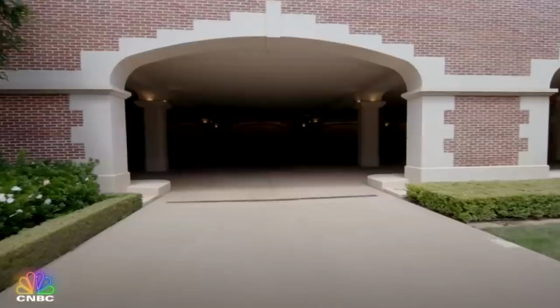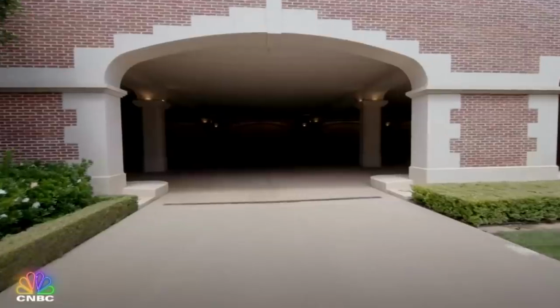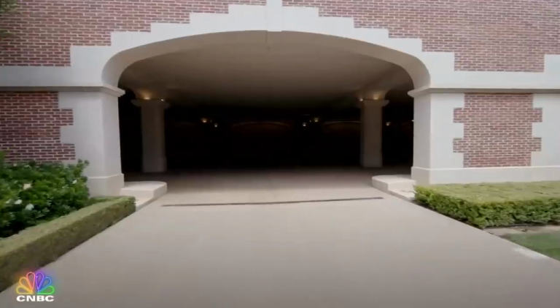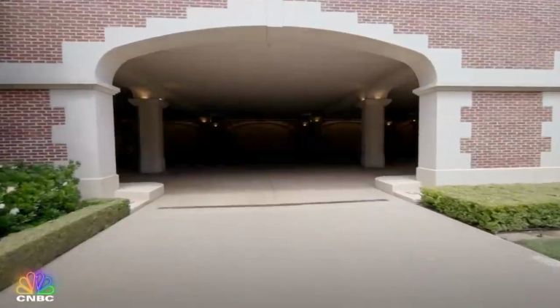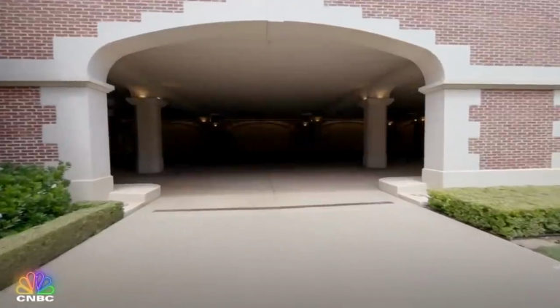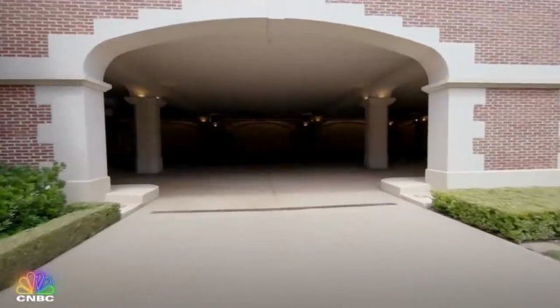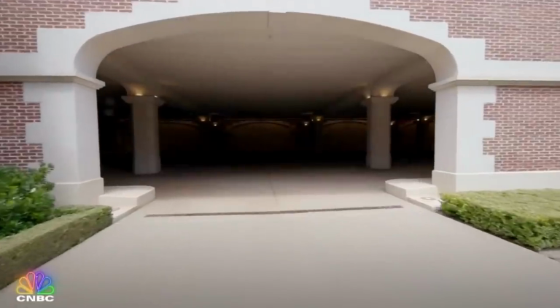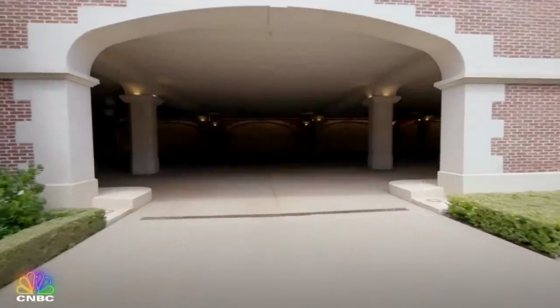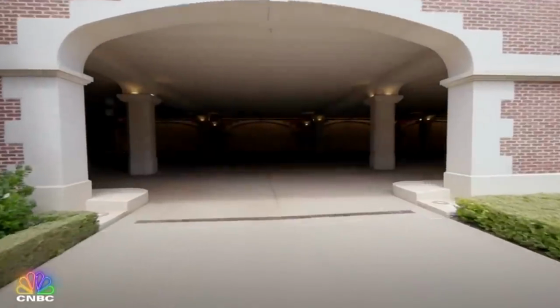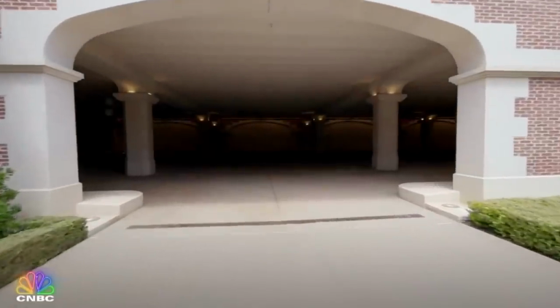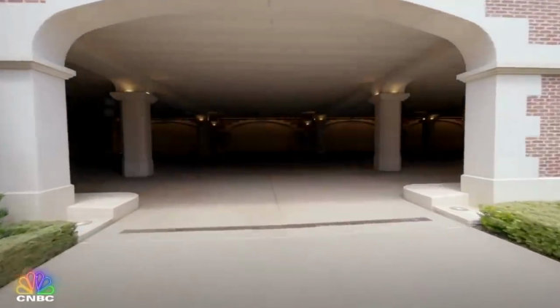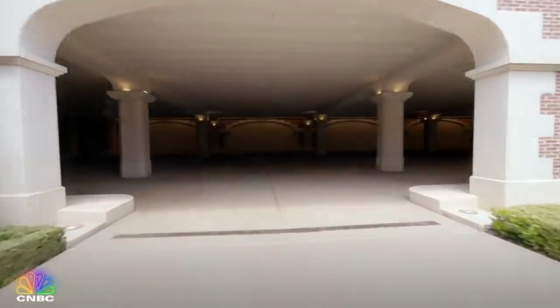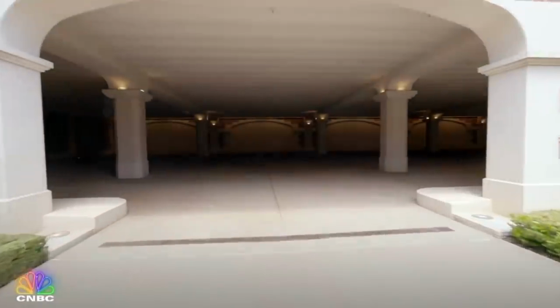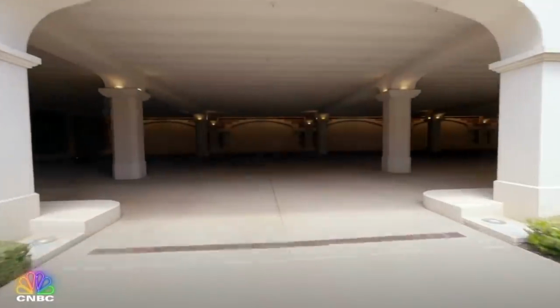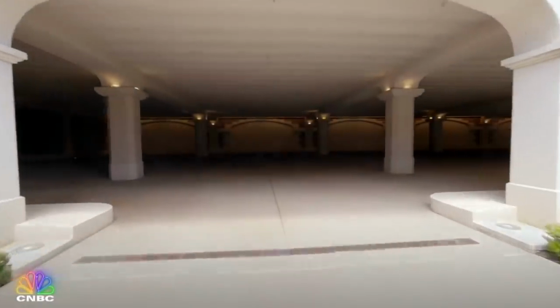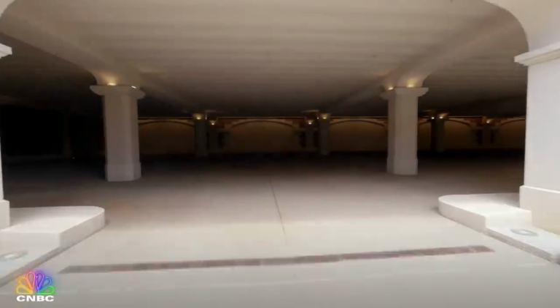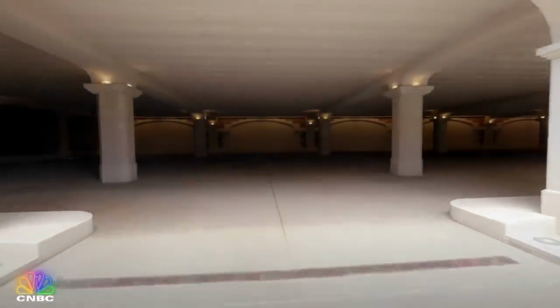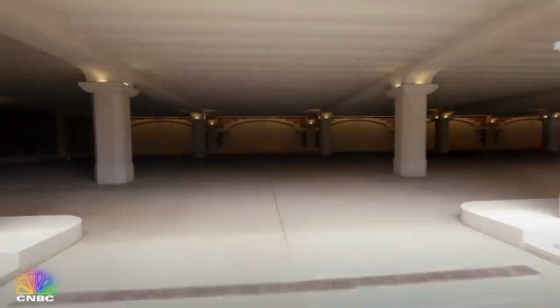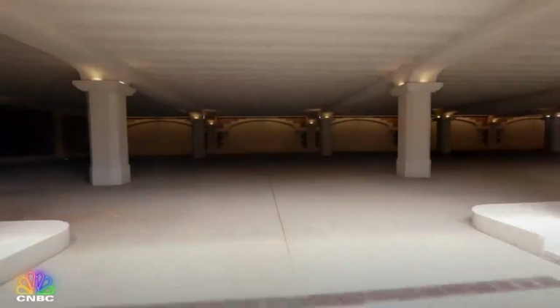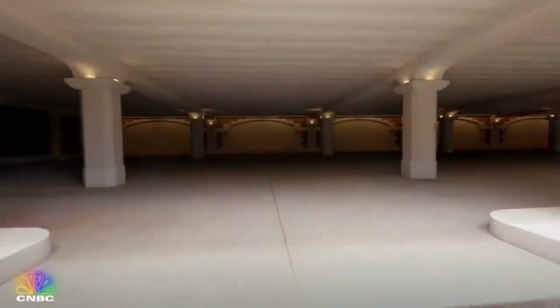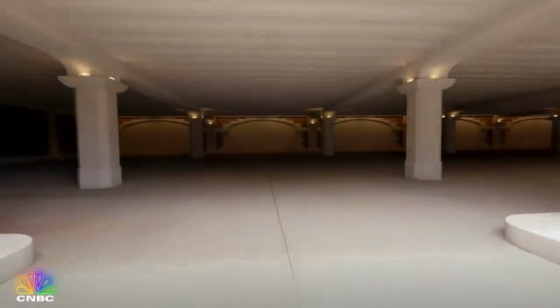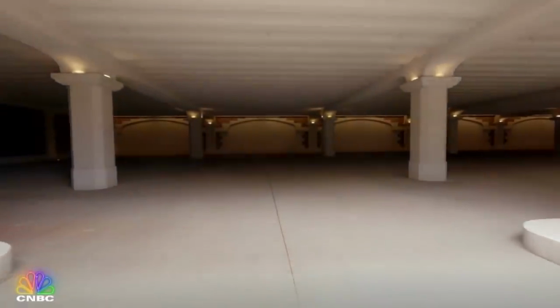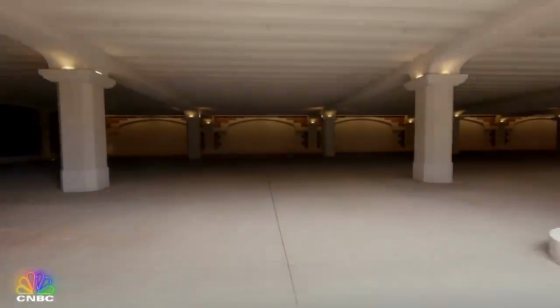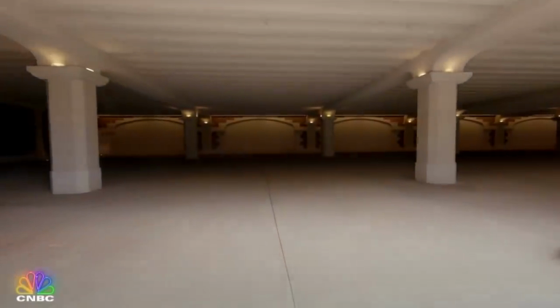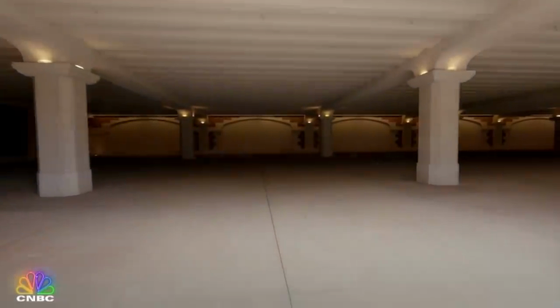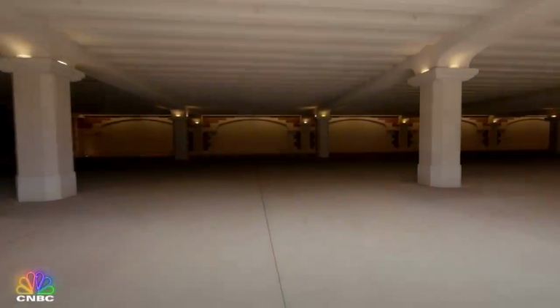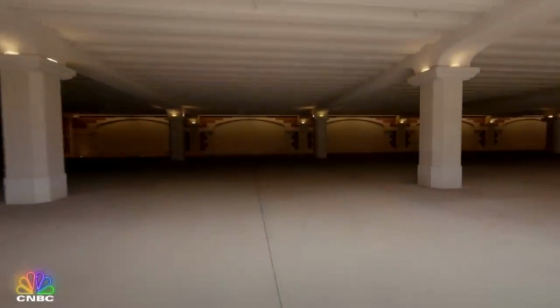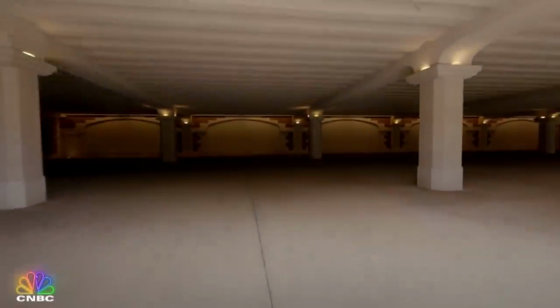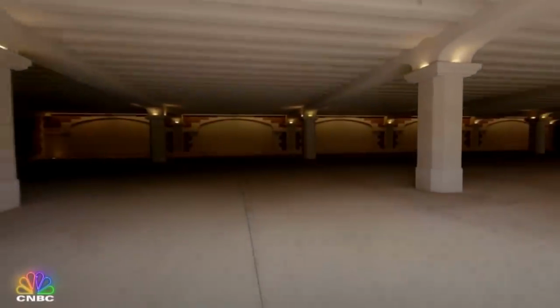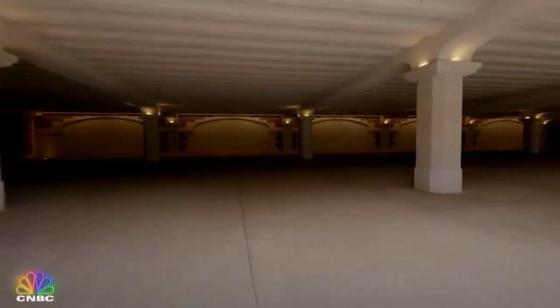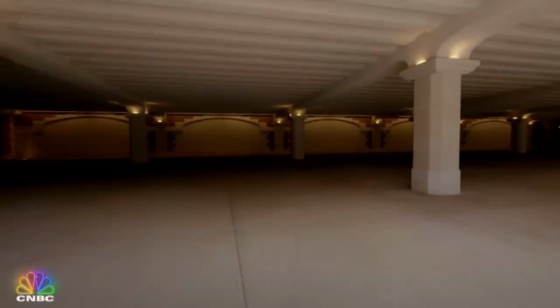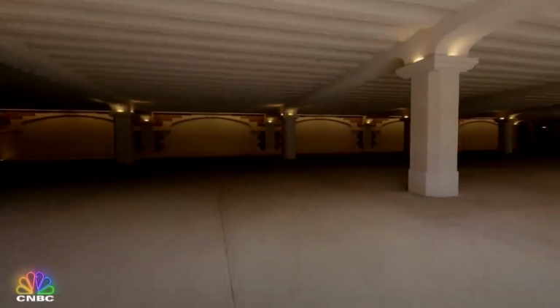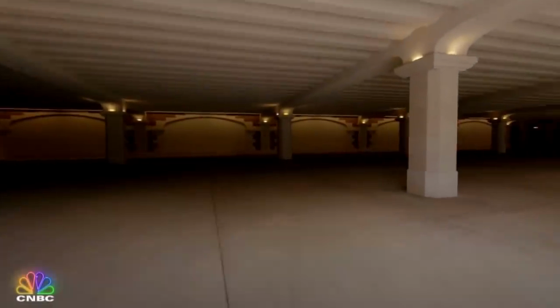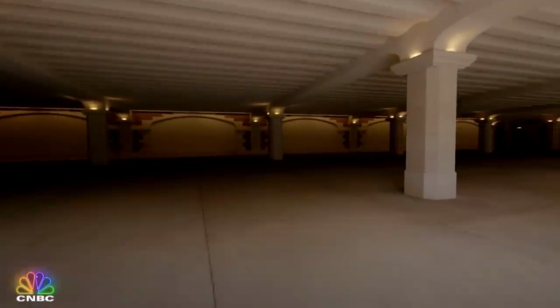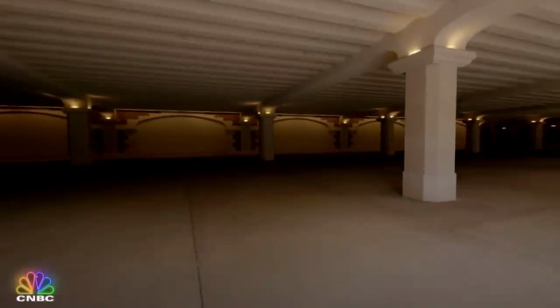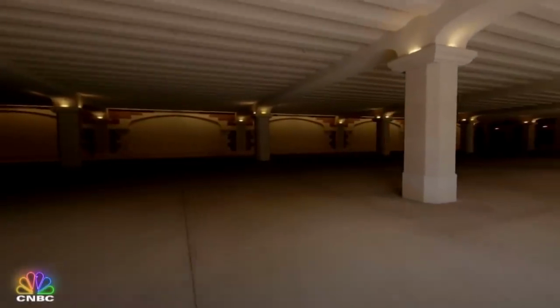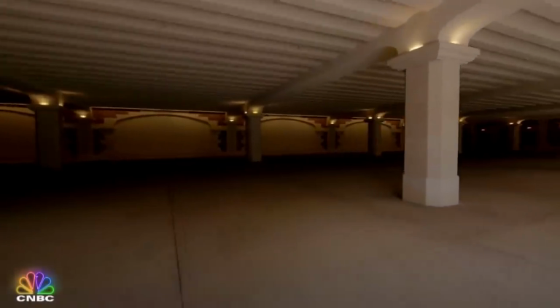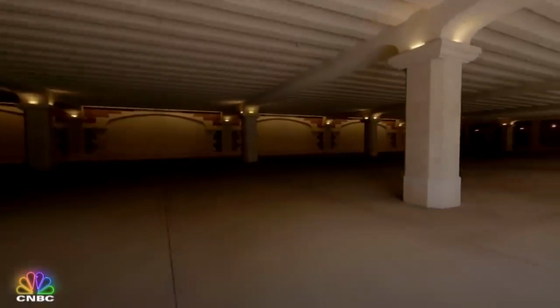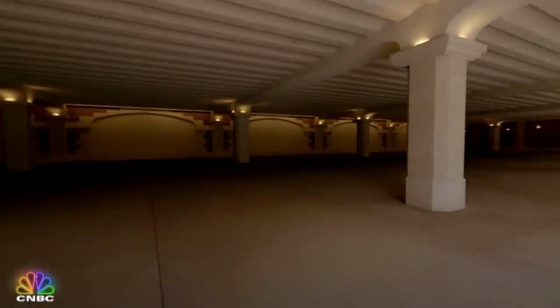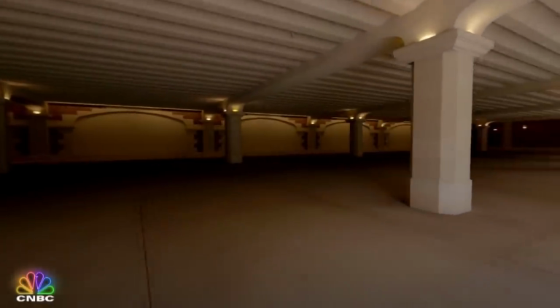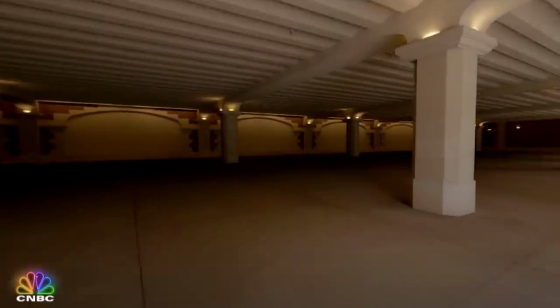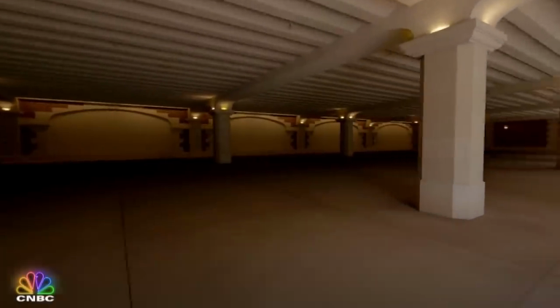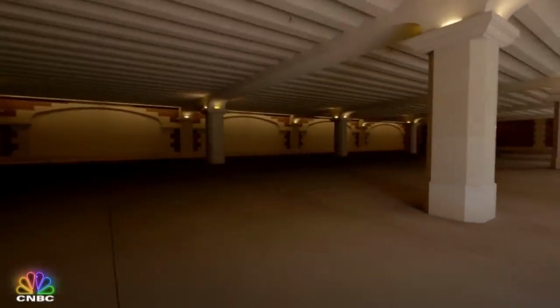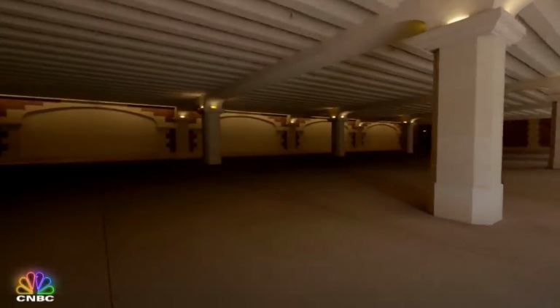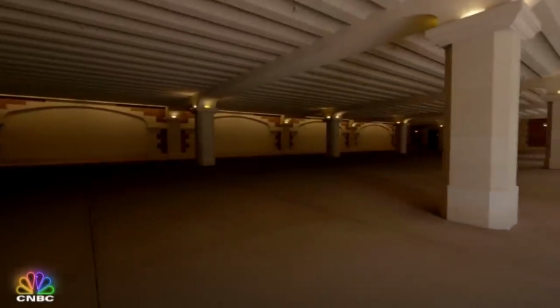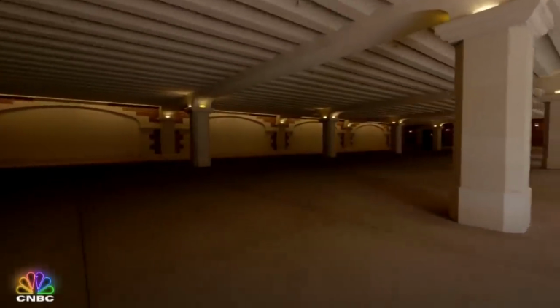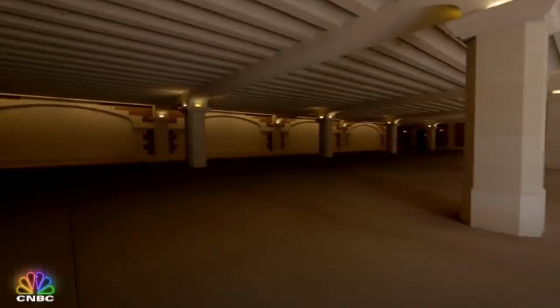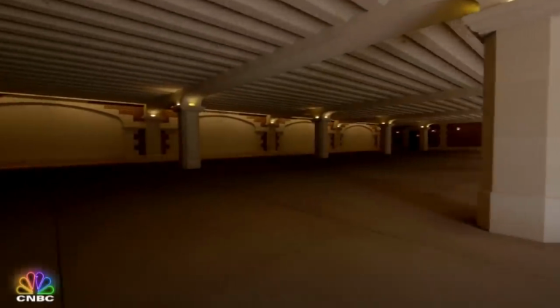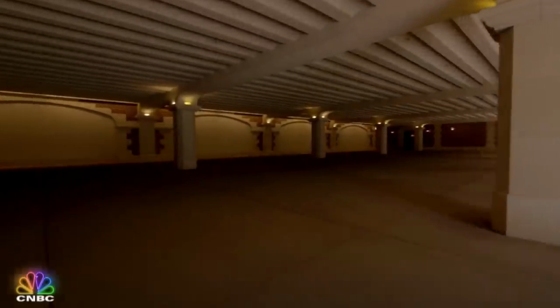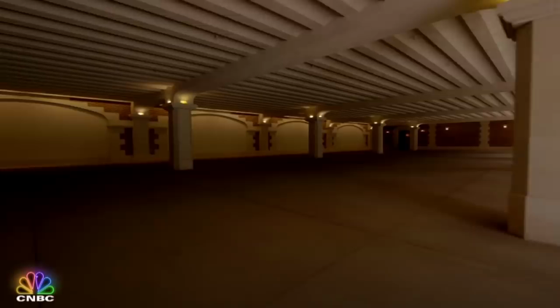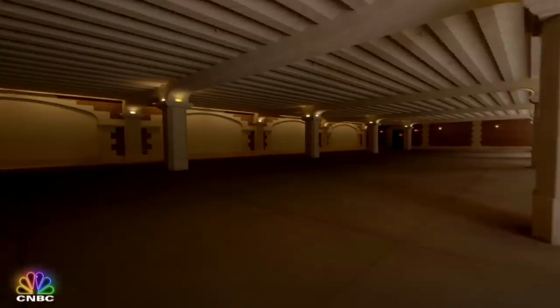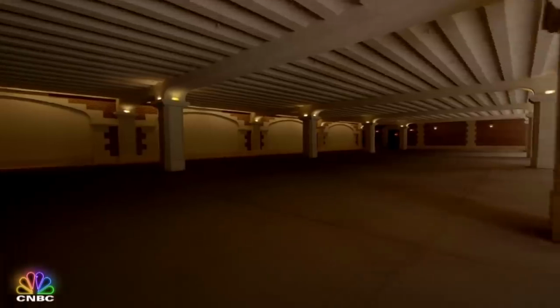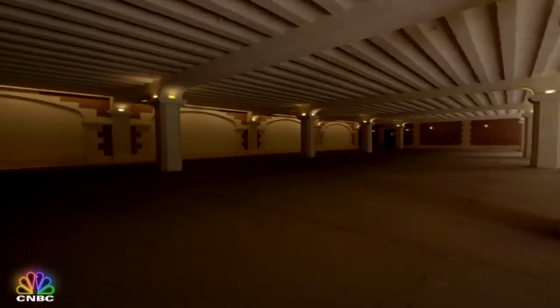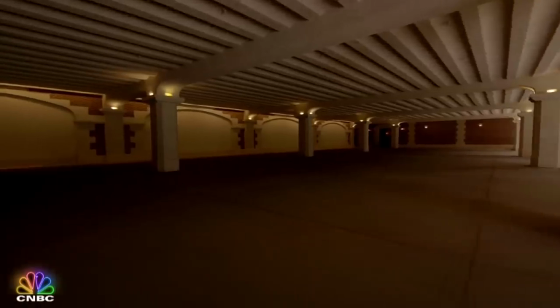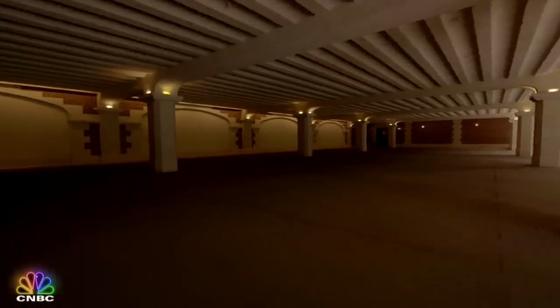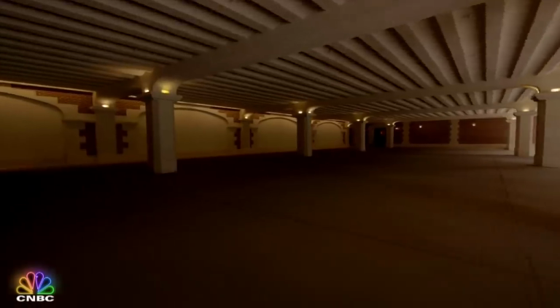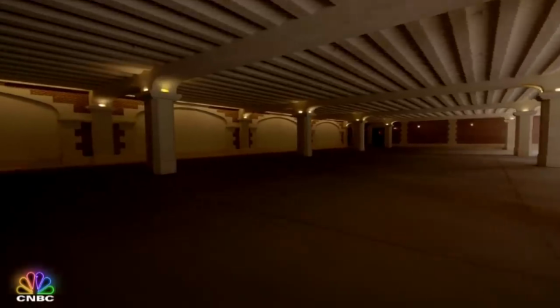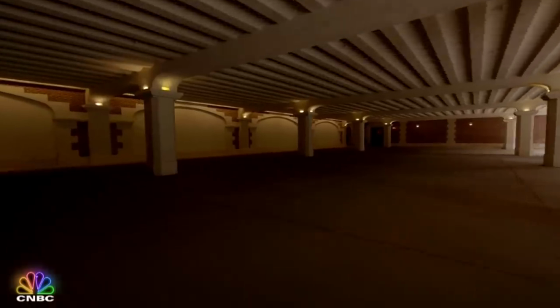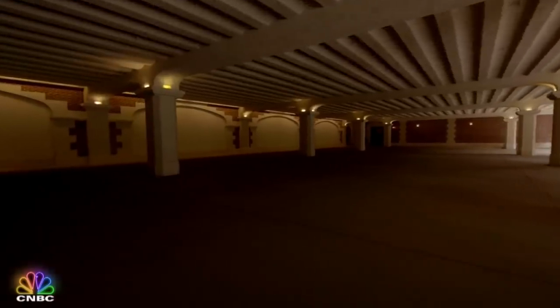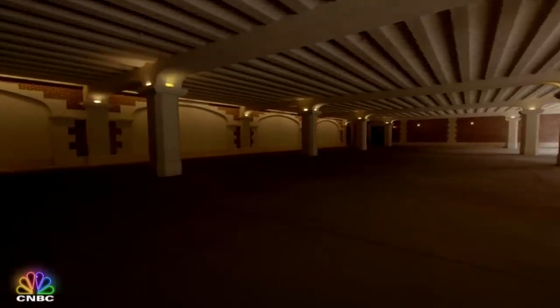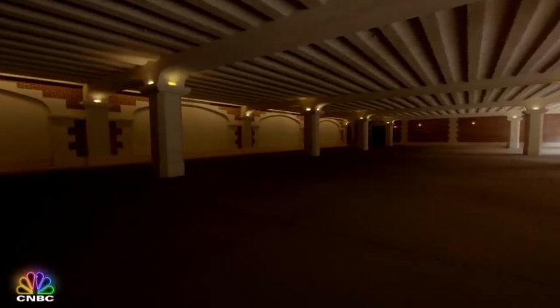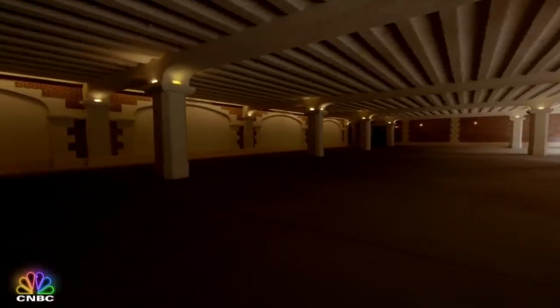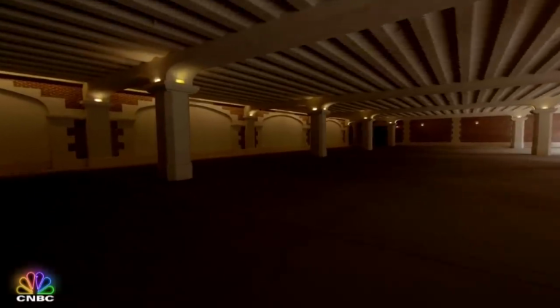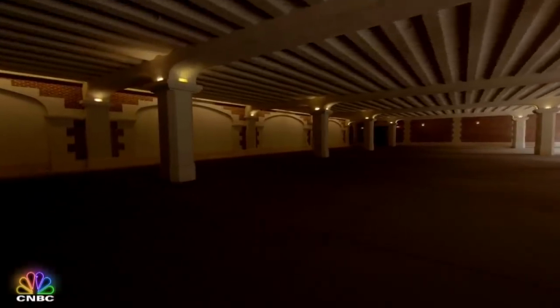It's a subterranean motor court that is like the size of a parking lot. There's space to park 40 cars down here.